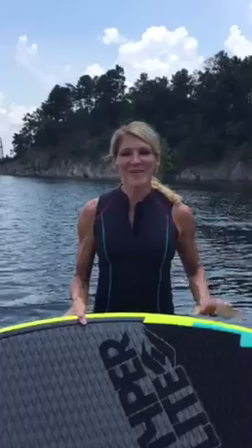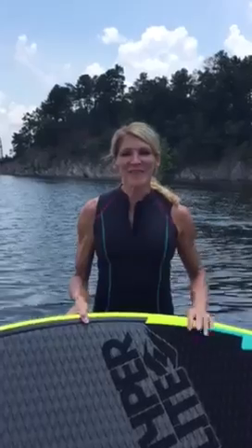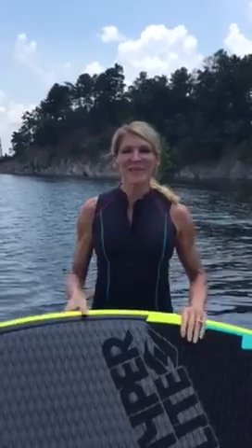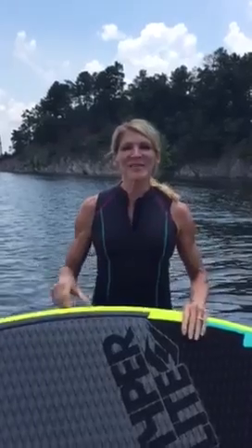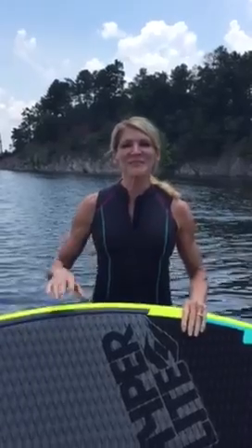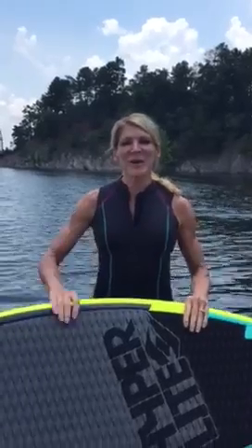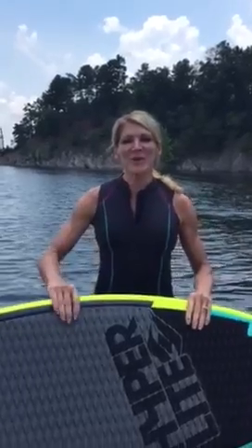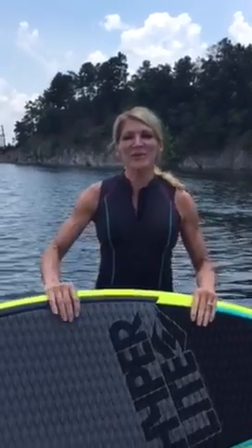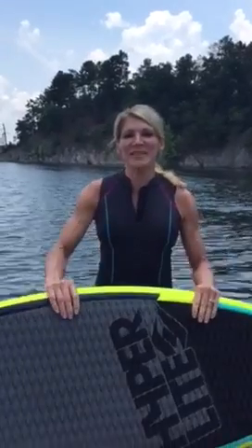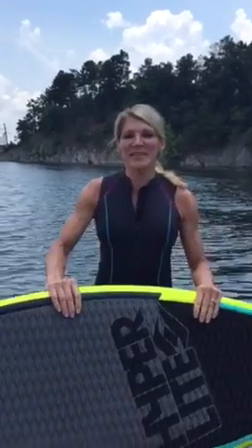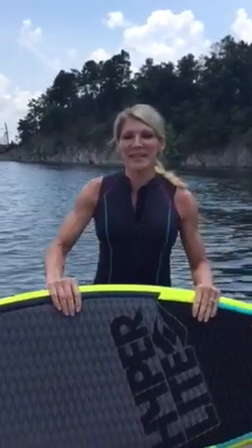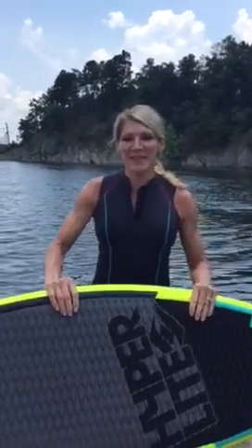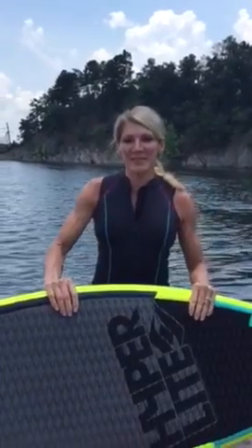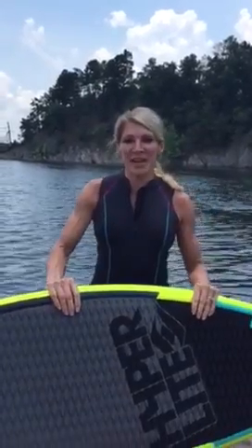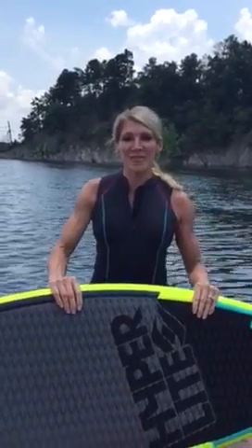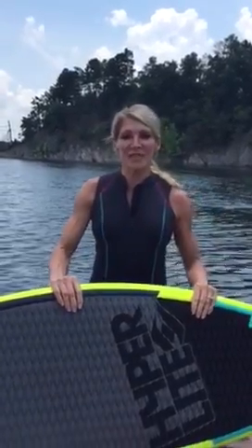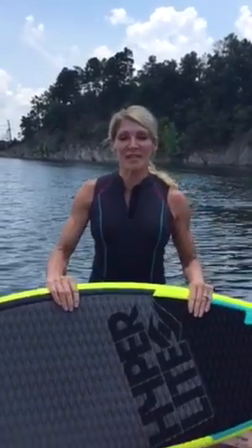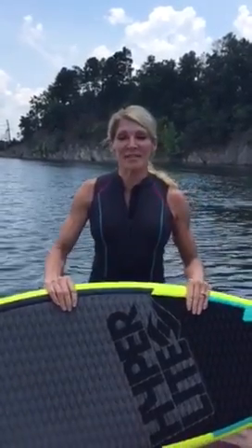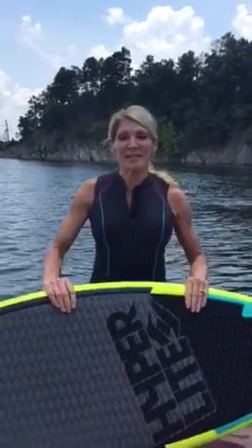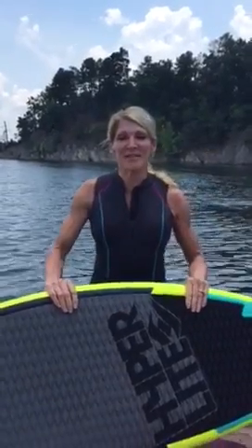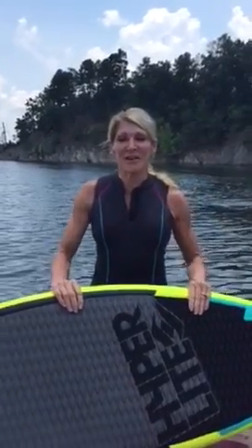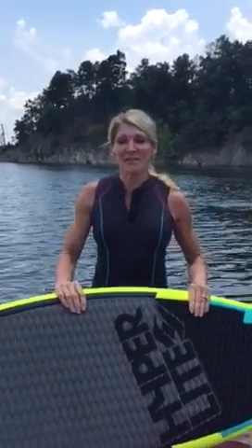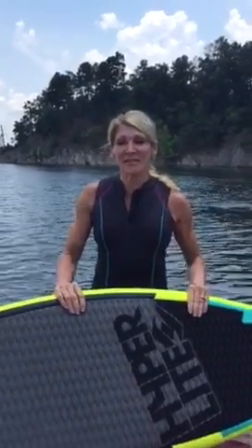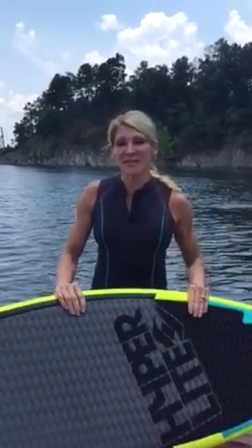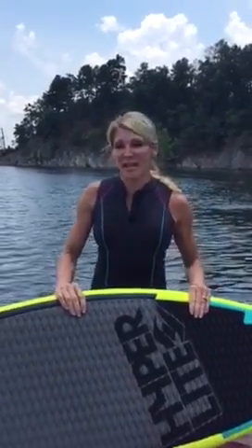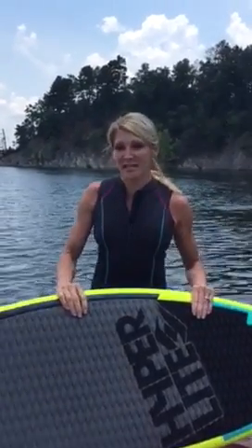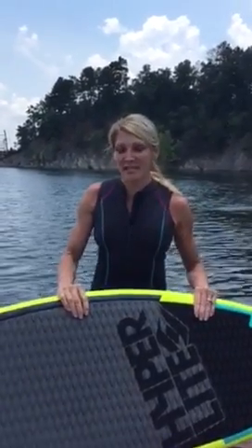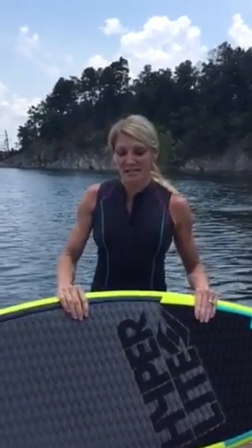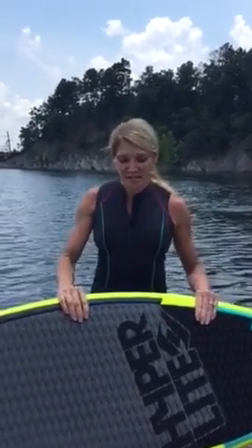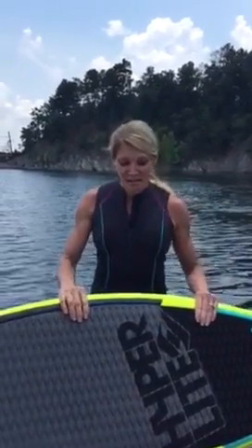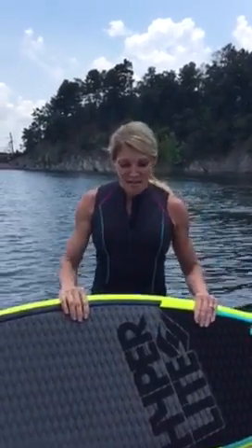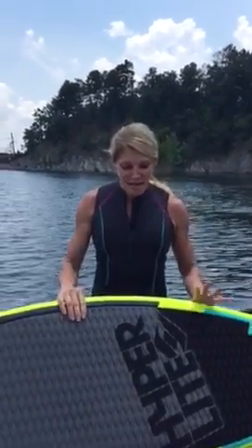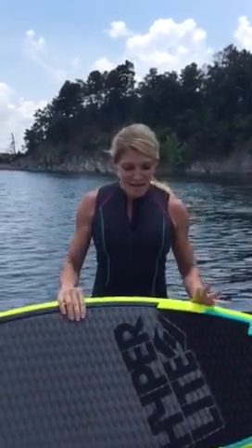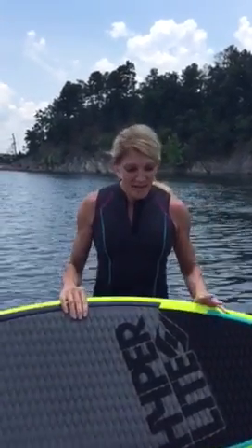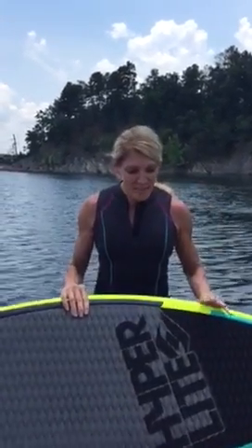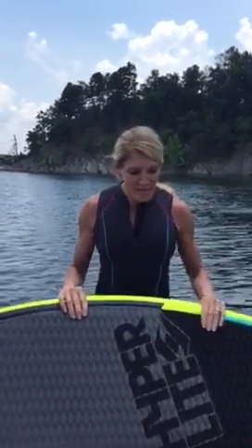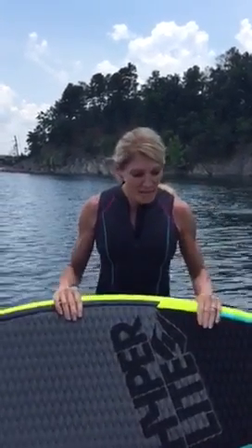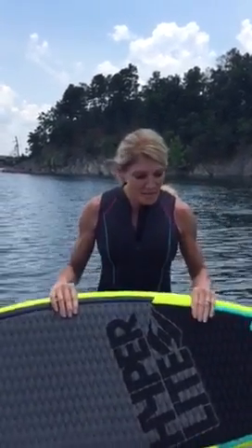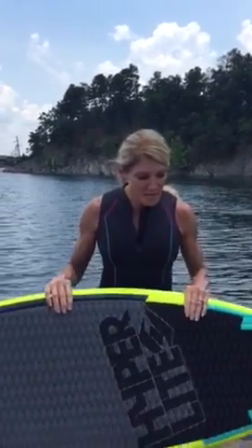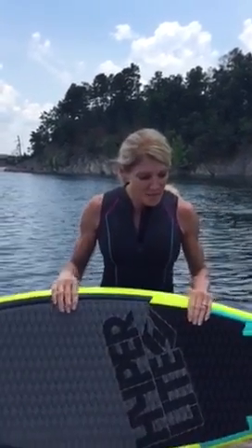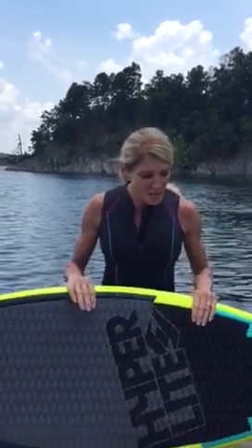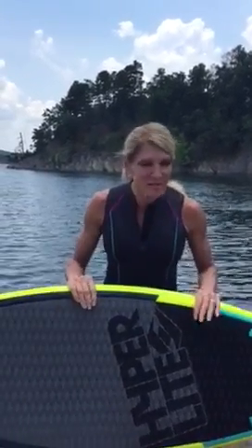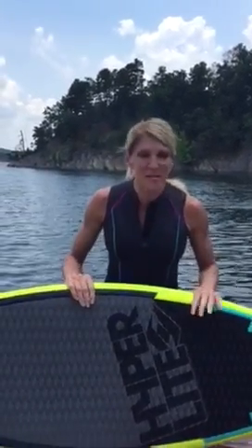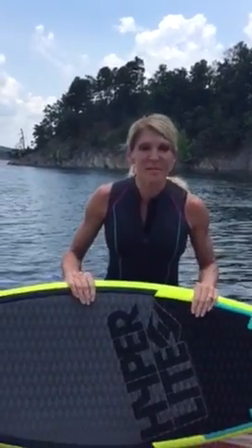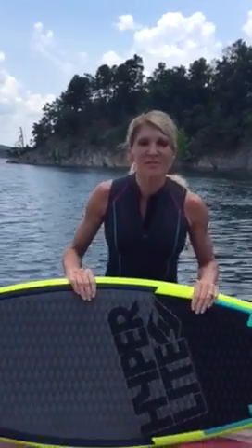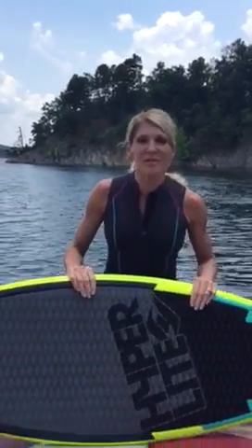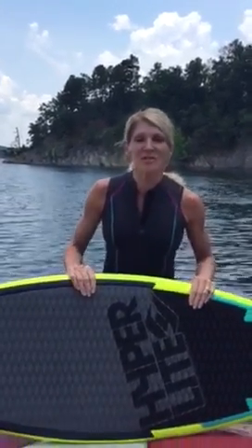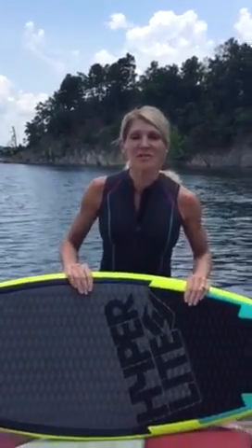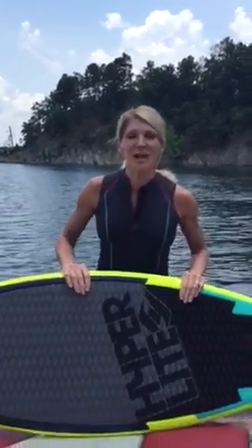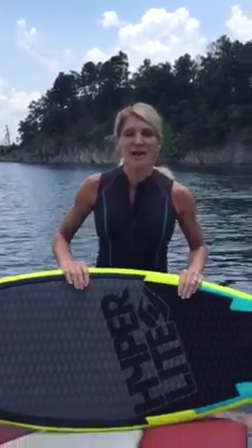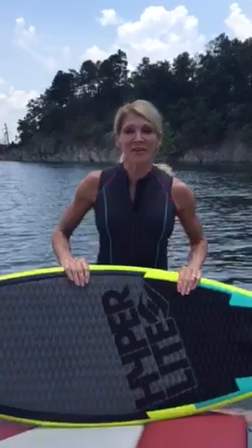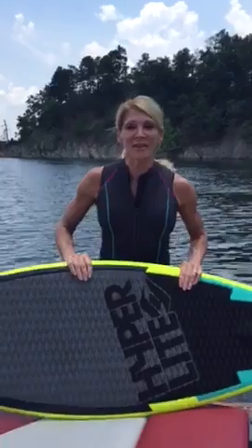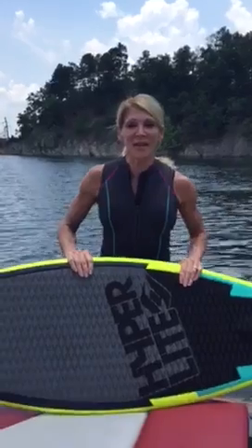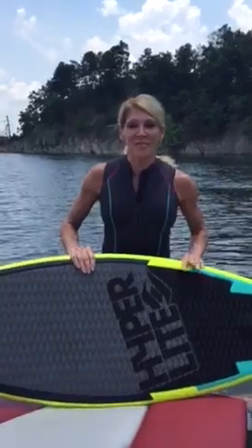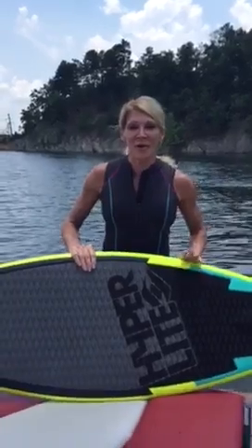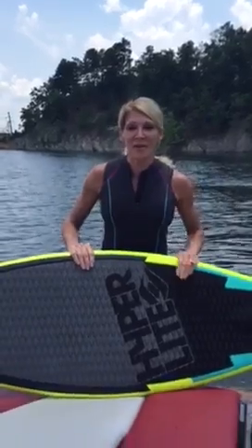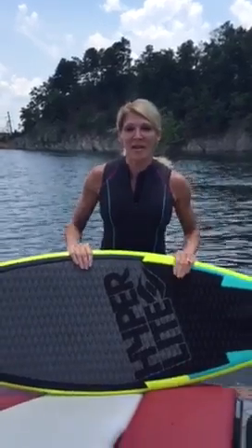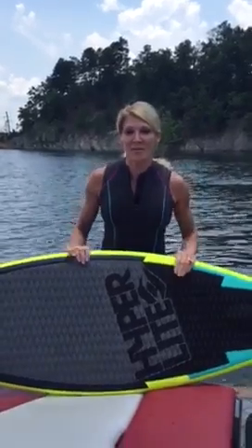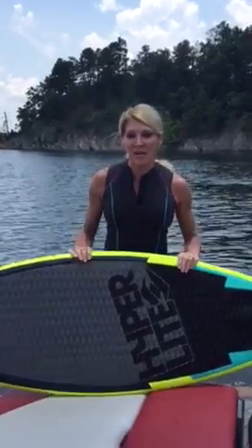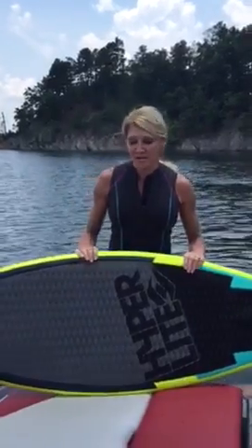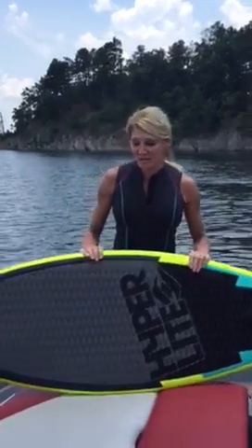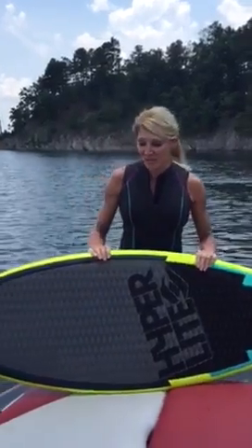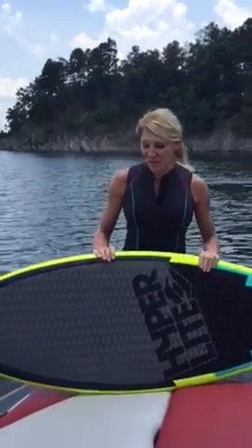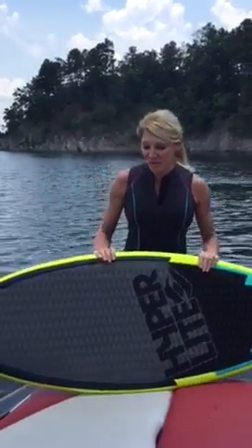Hi, I'm Kathleen Parker with Ignite Your Life Fitness in Austin, Texas, and I'm going to show you a demonstration on how to get up on a wake surfer.